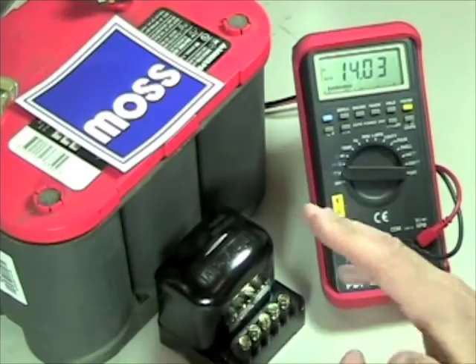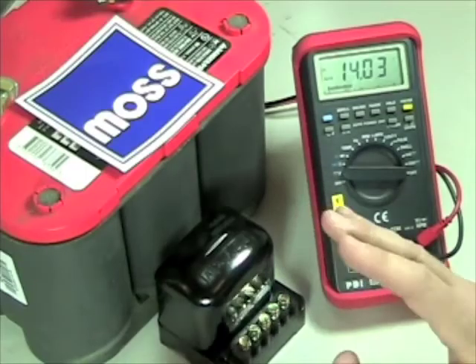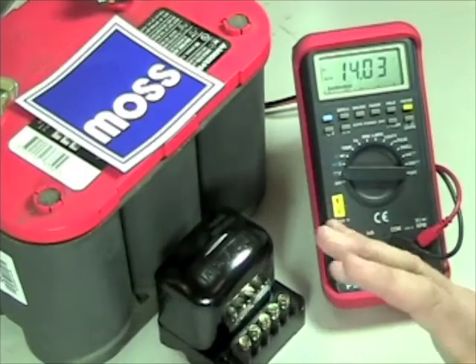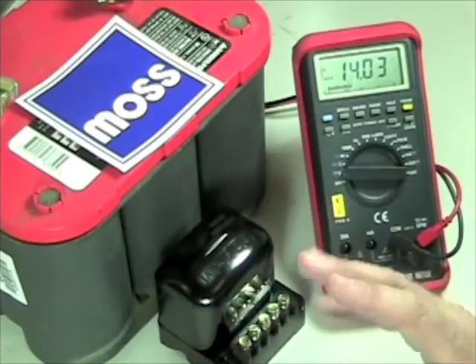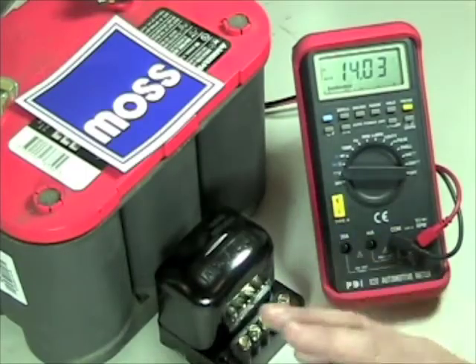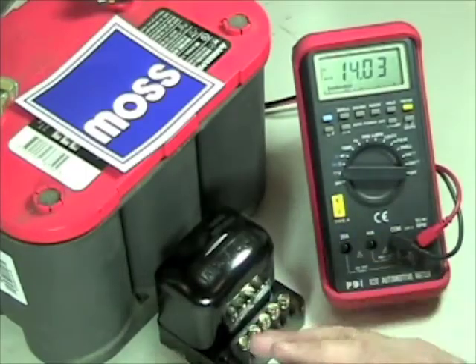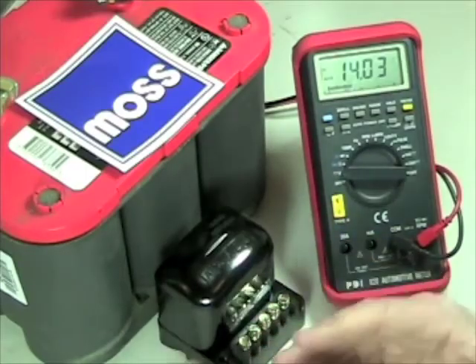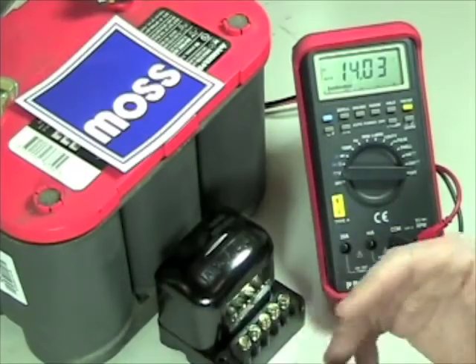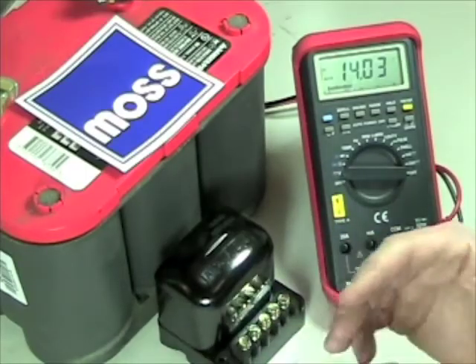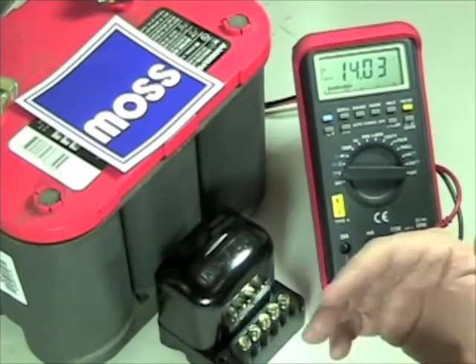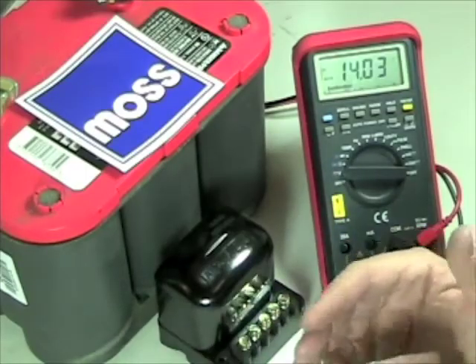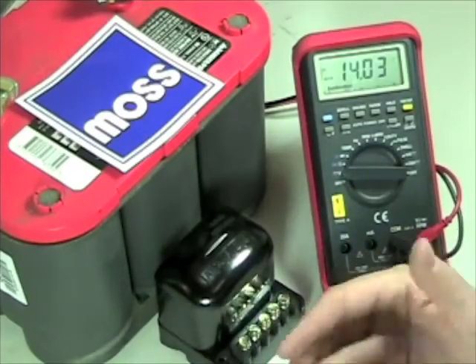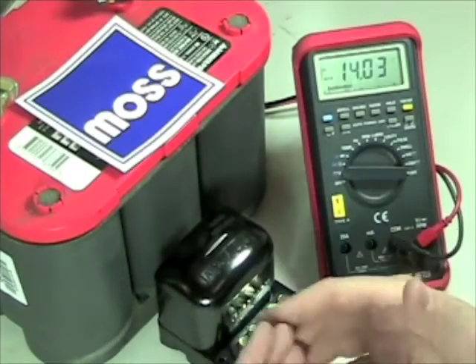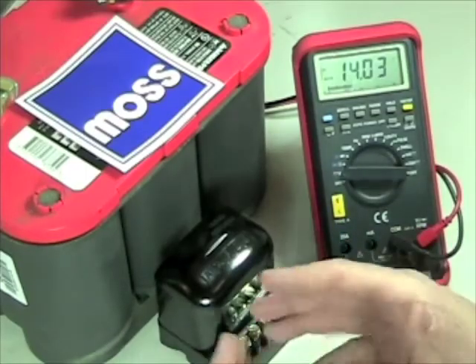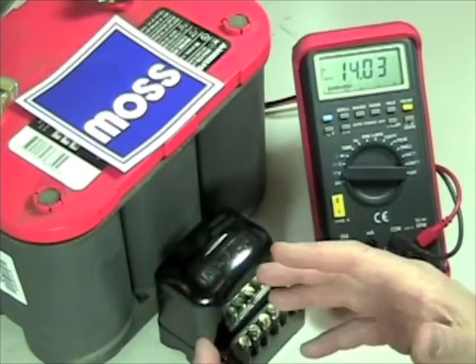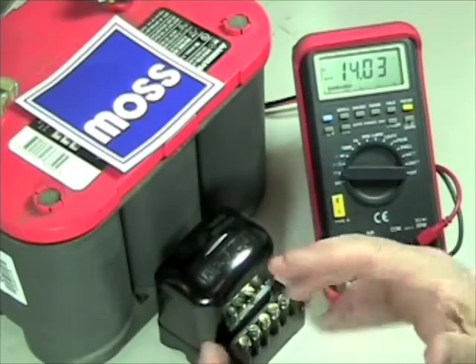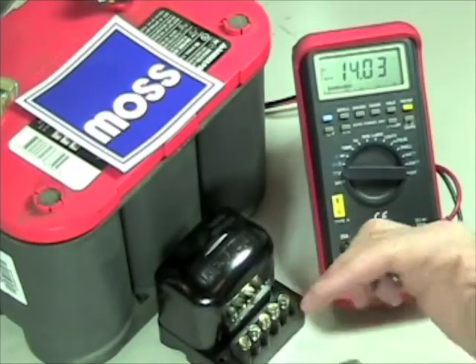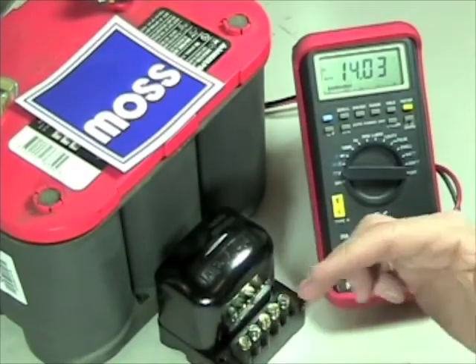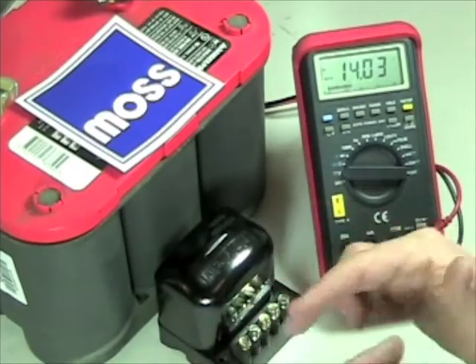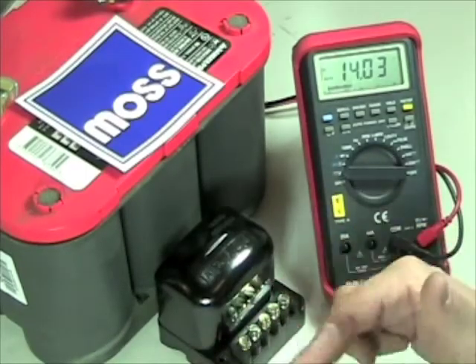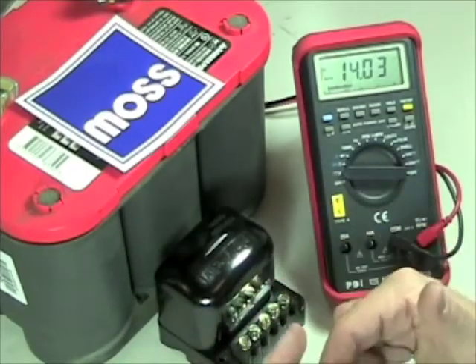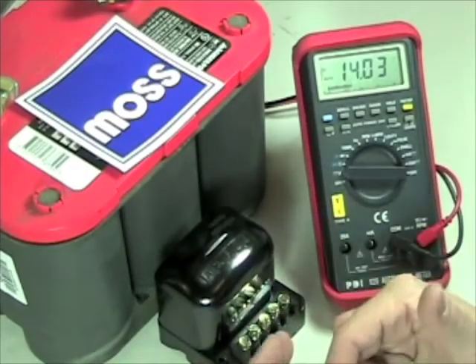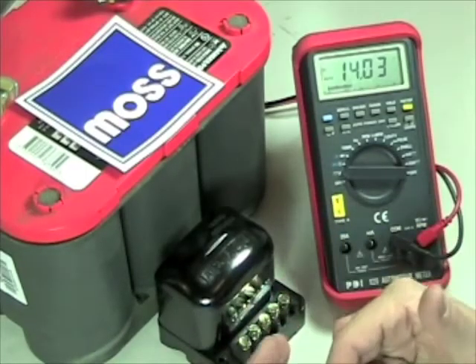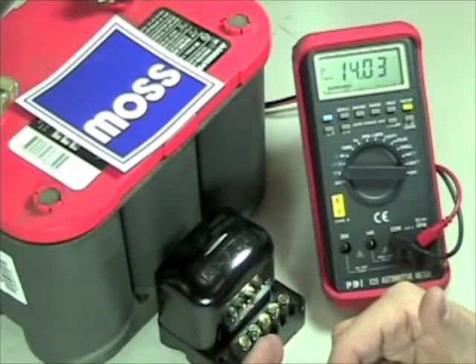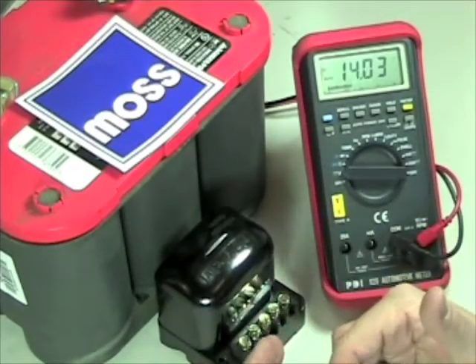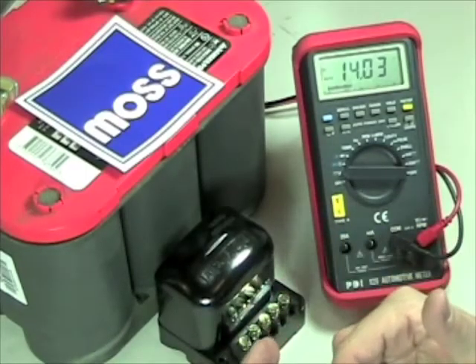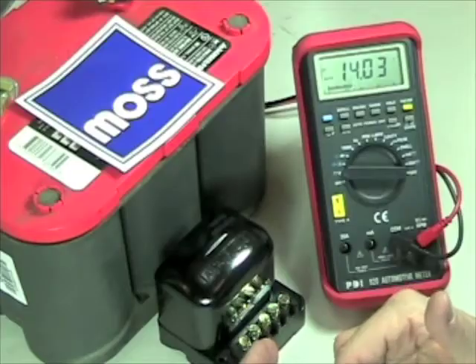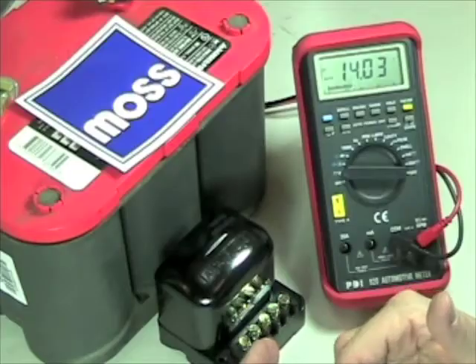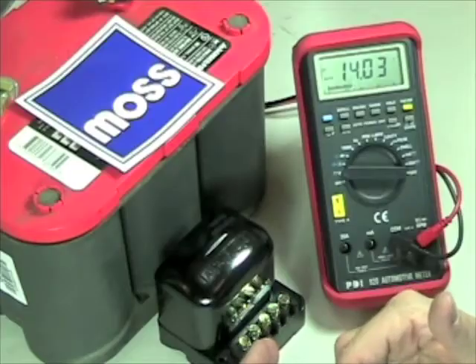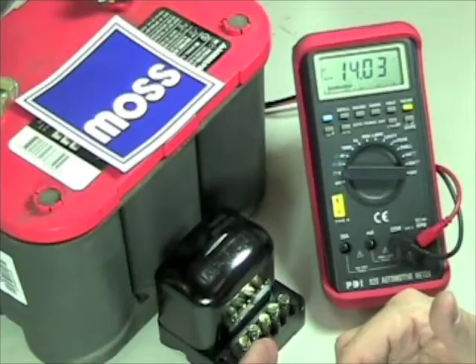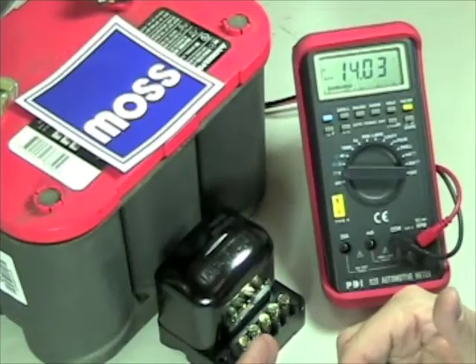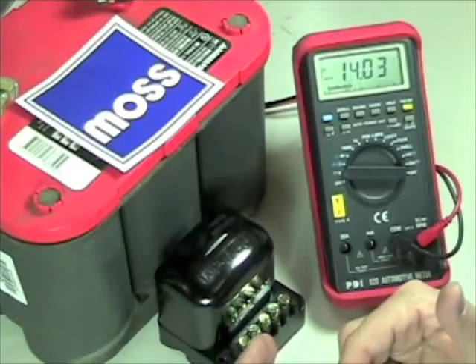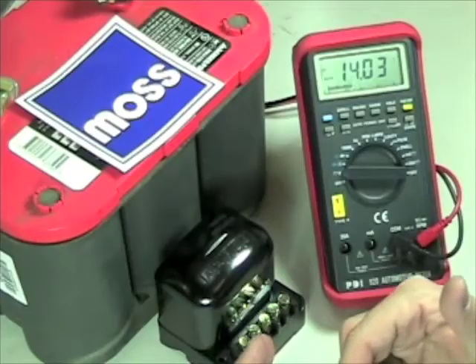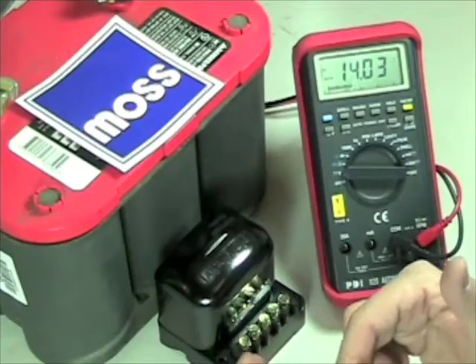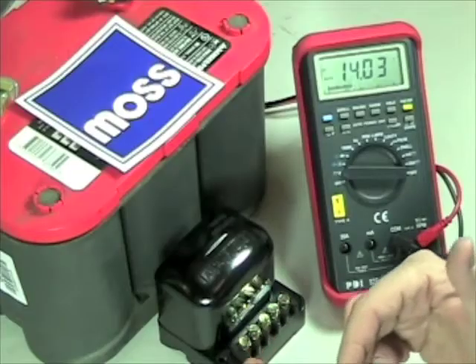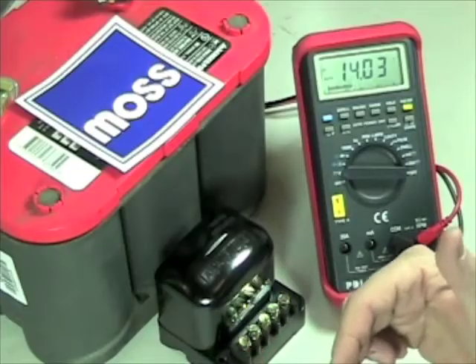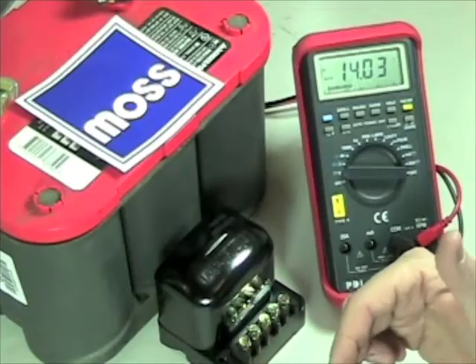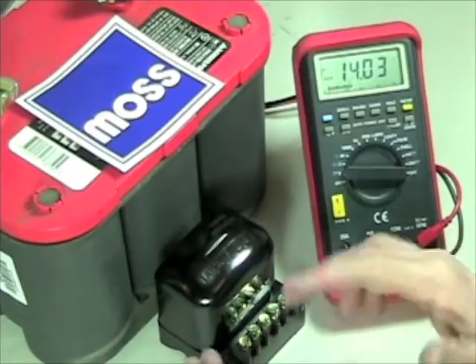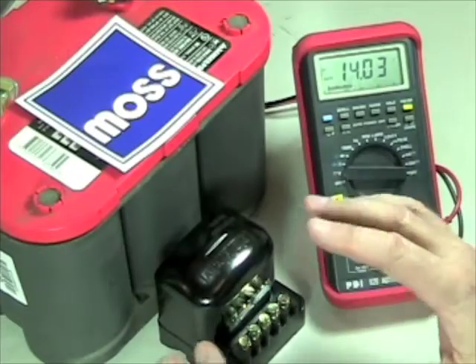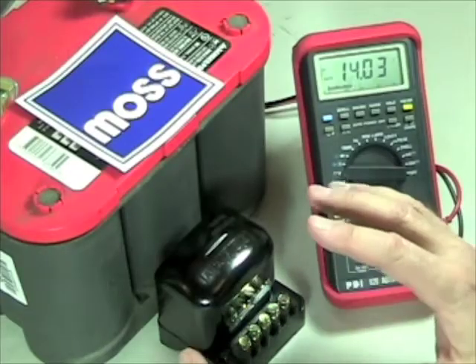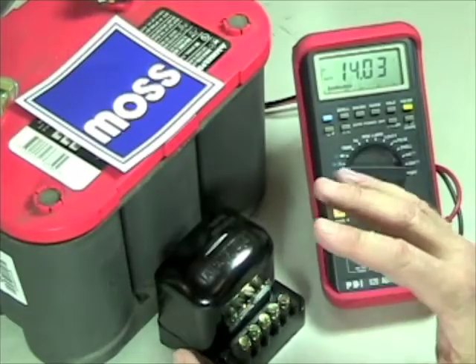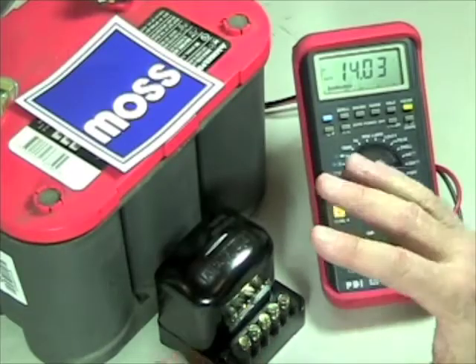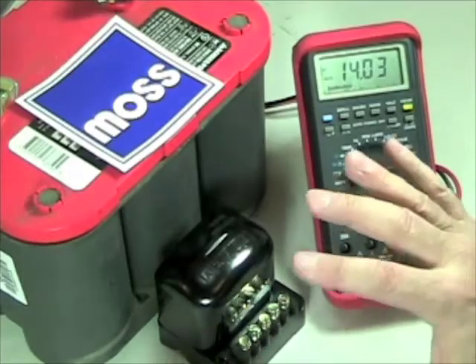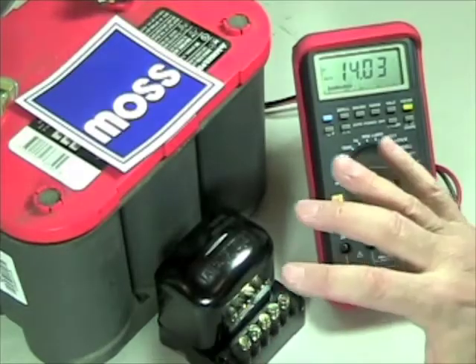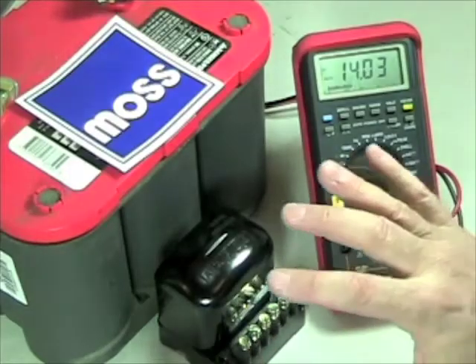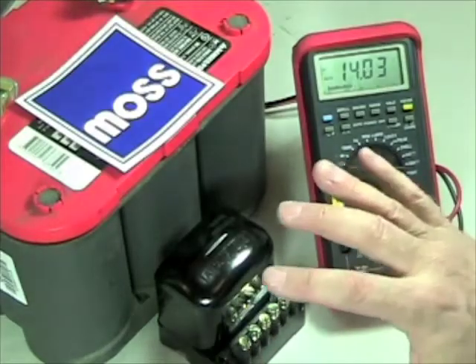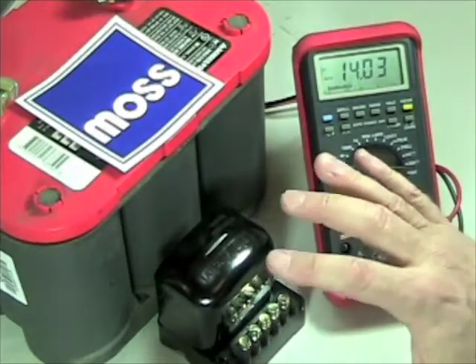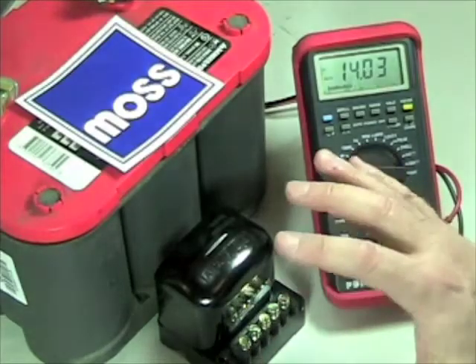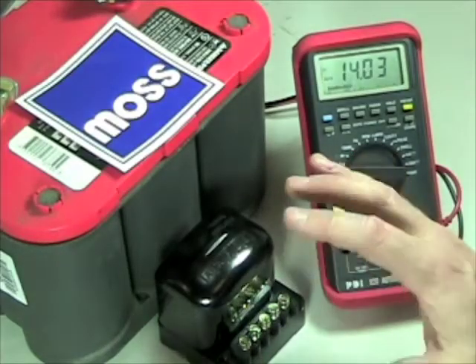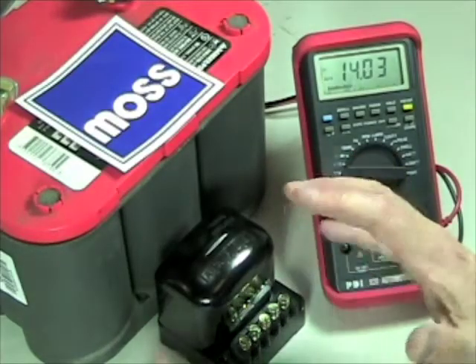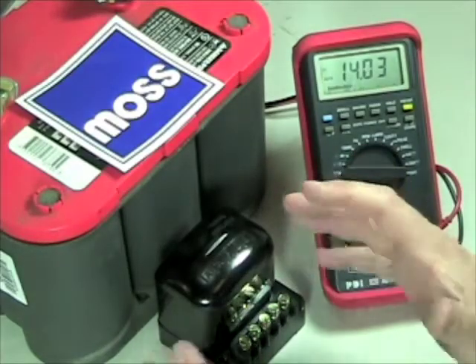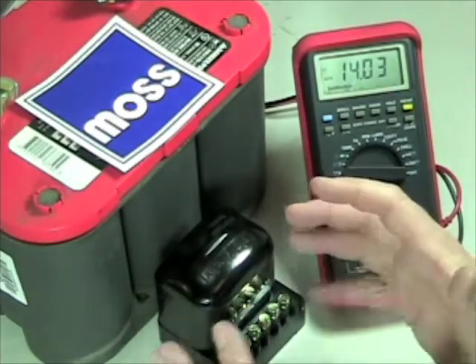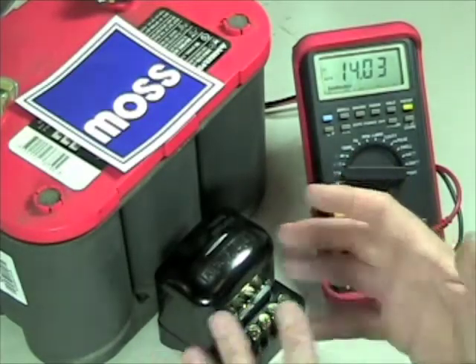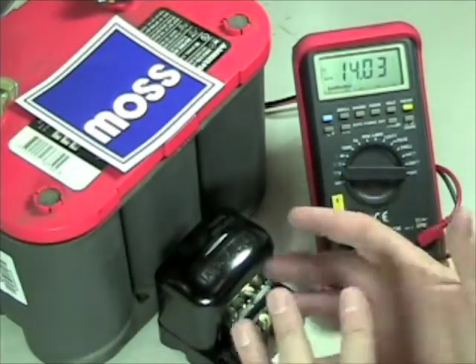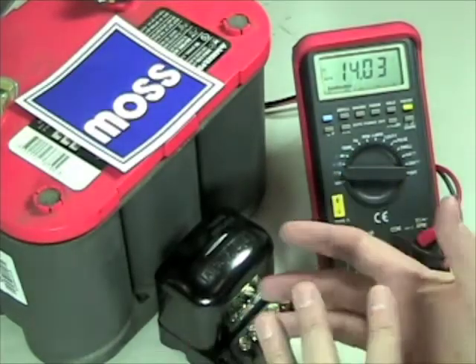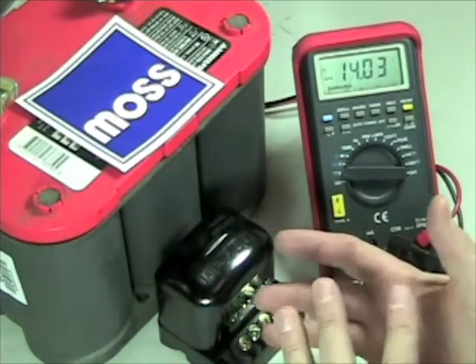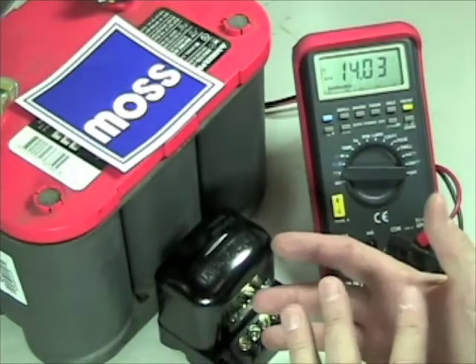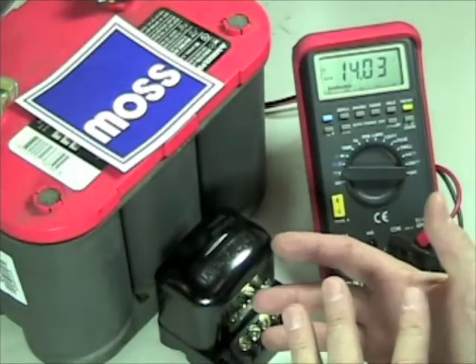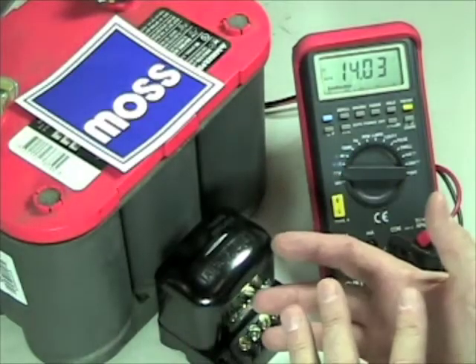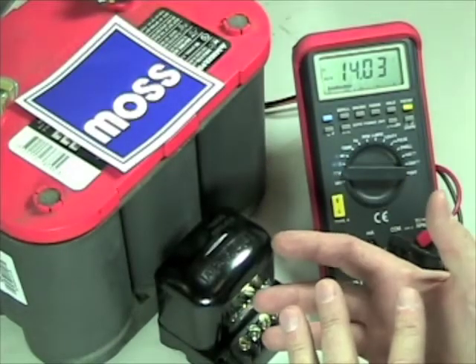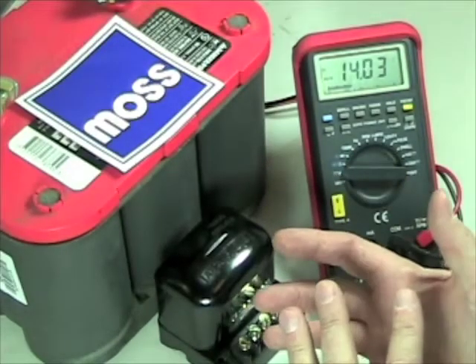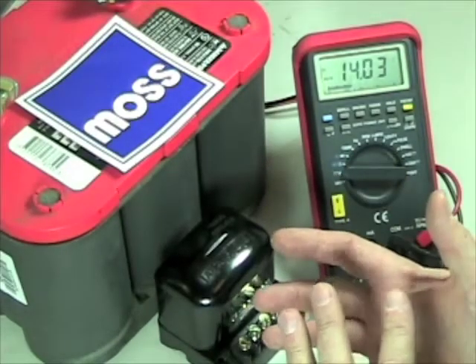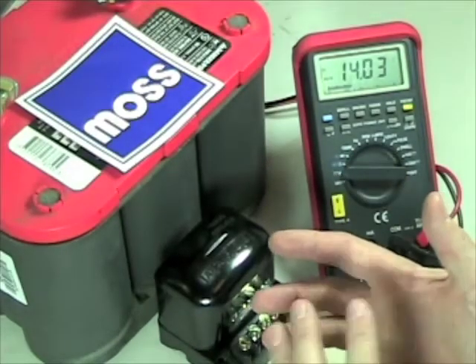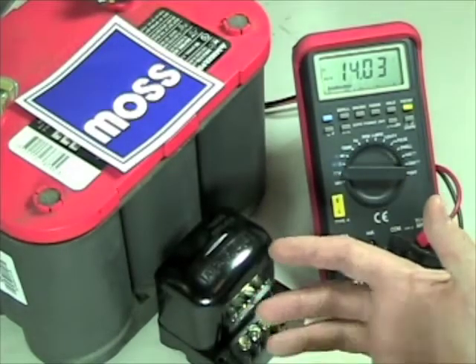The settings that we're suggesting here reflect a better understanding of how a charging system should work and create less of a load on your charging system.